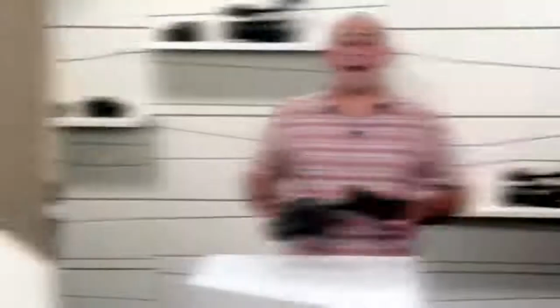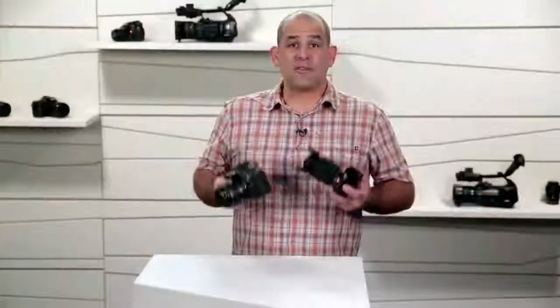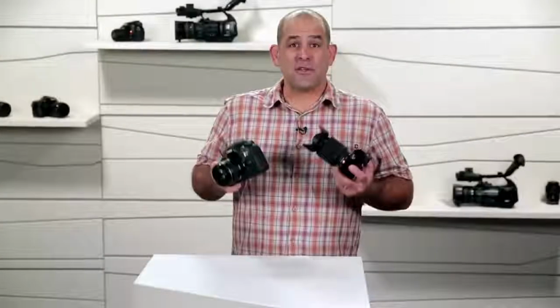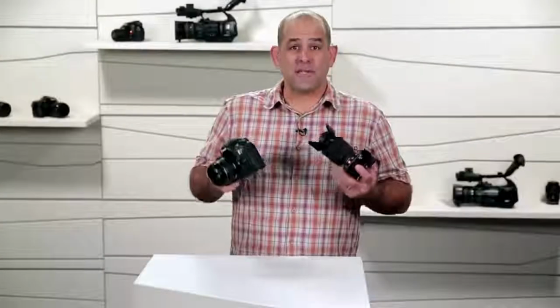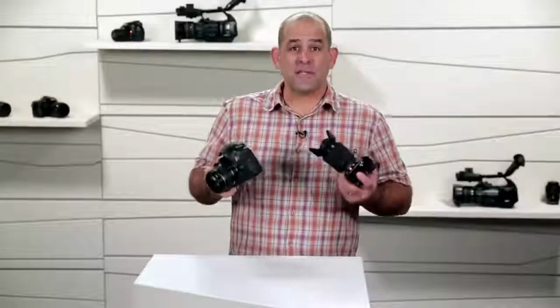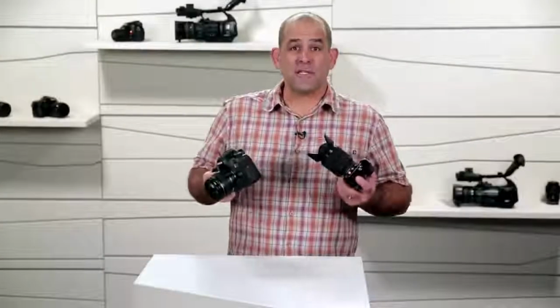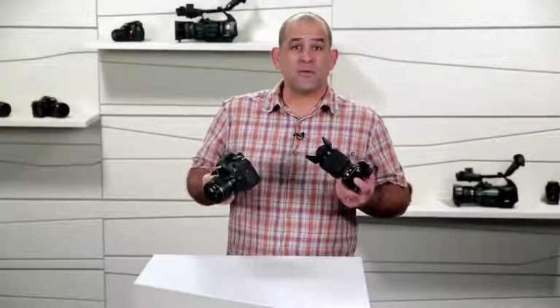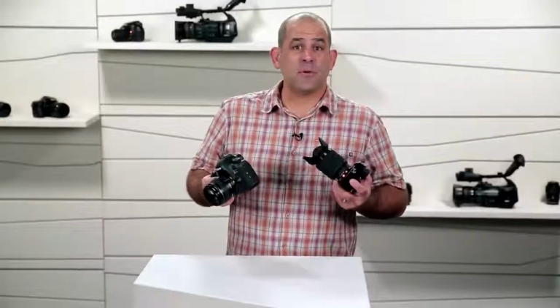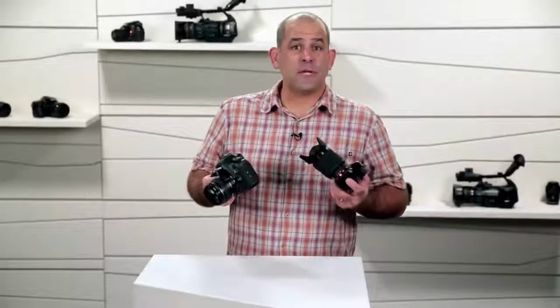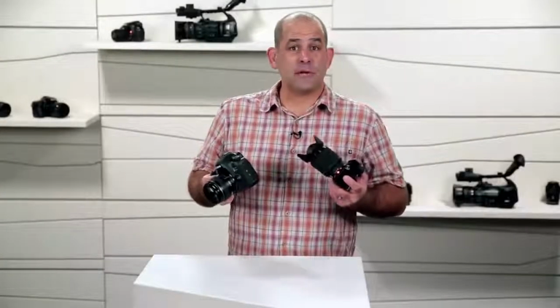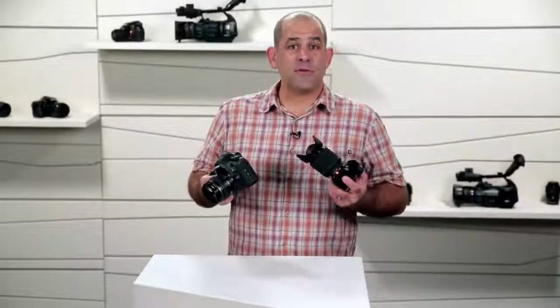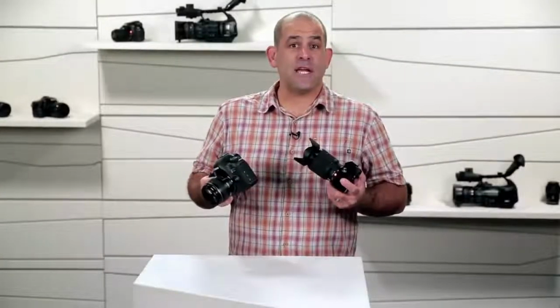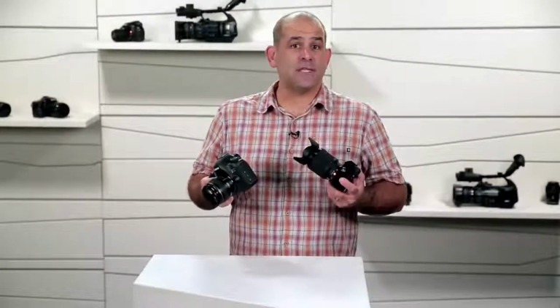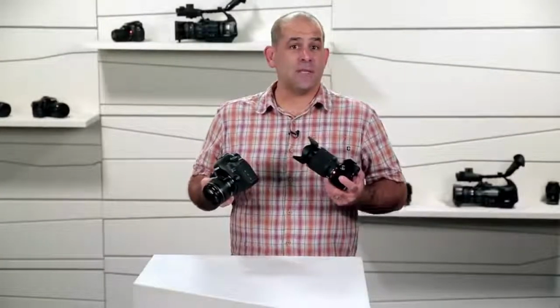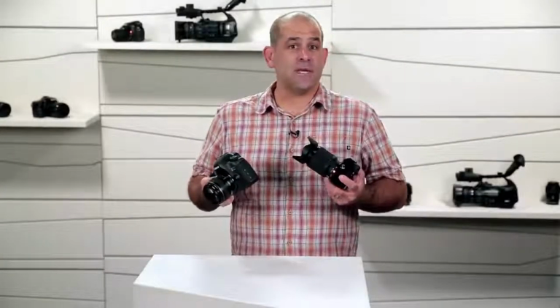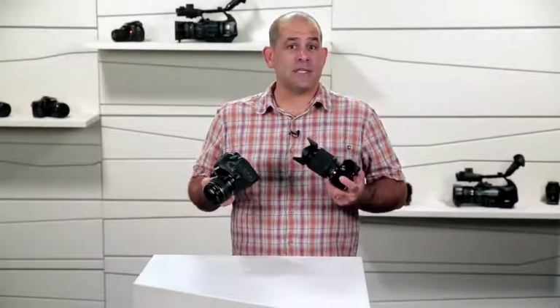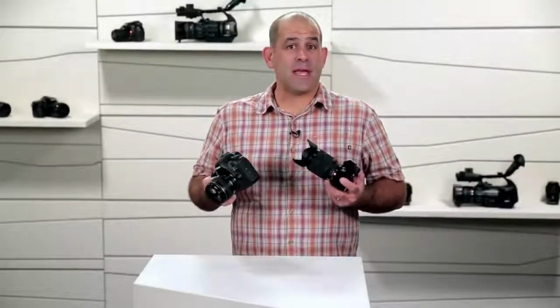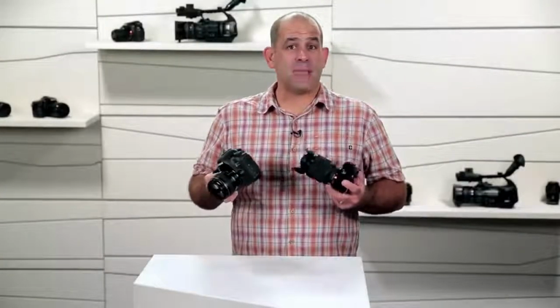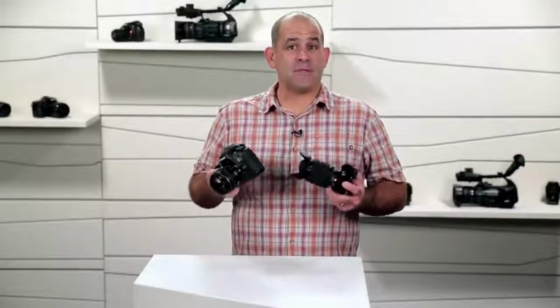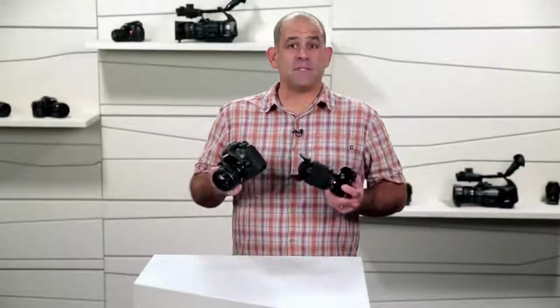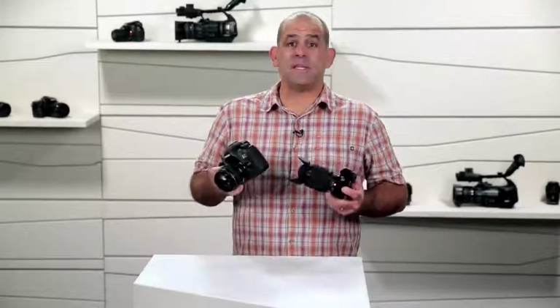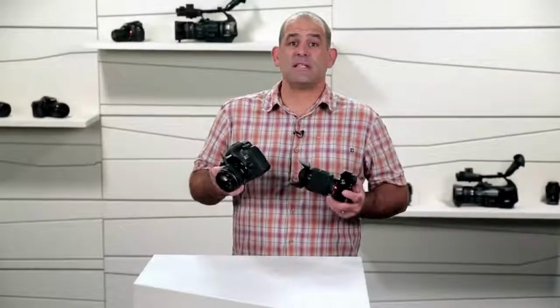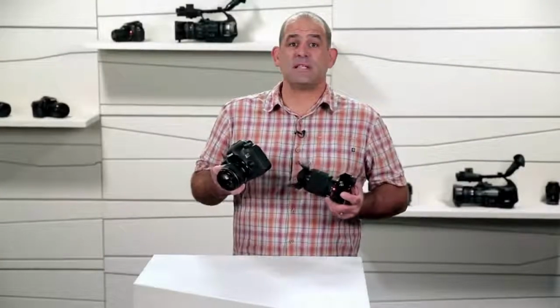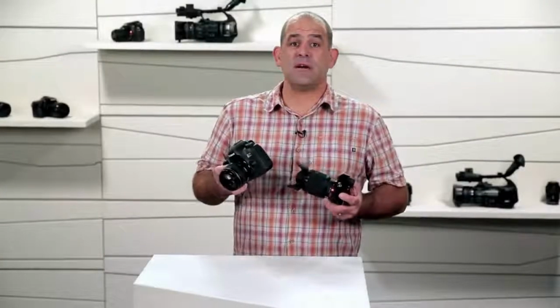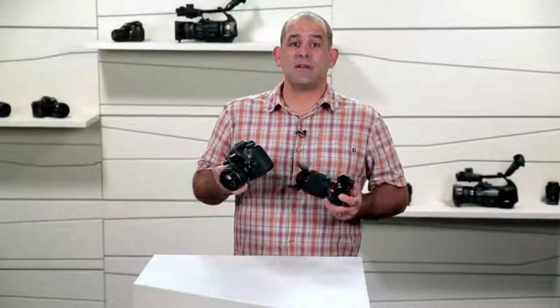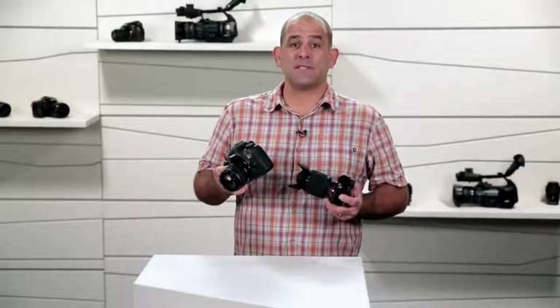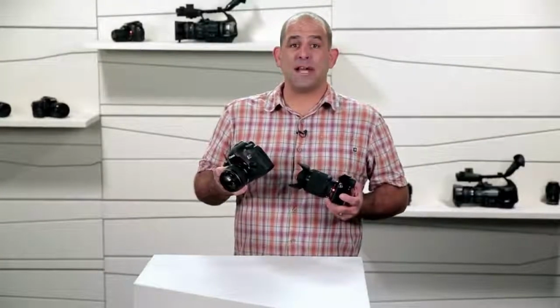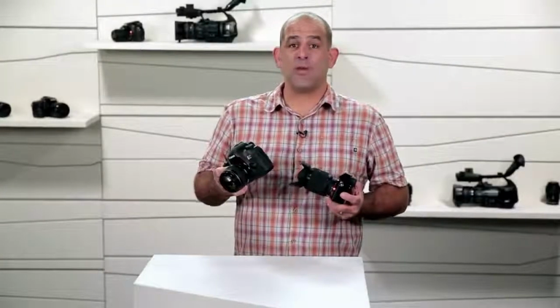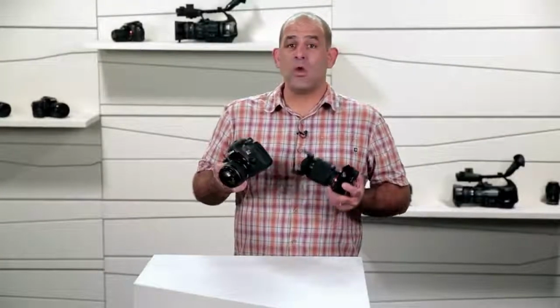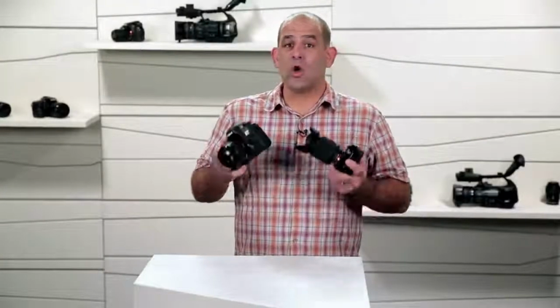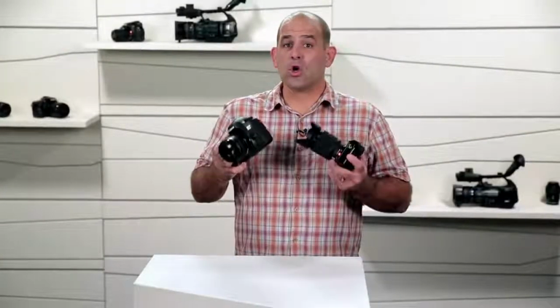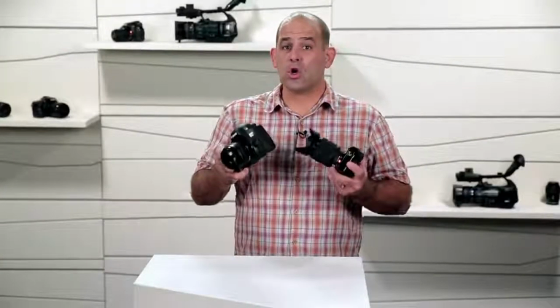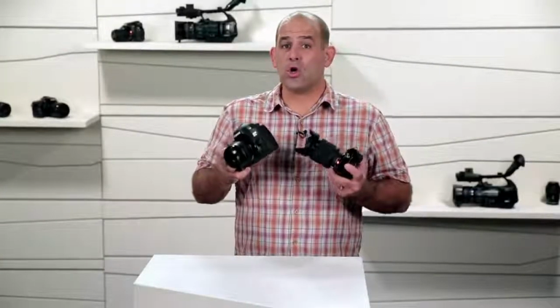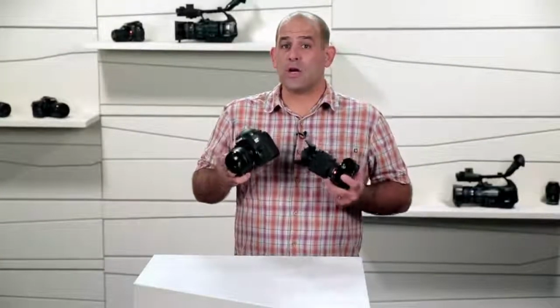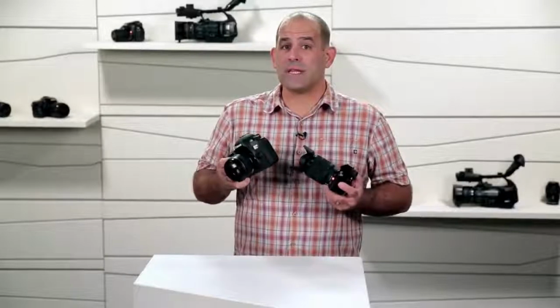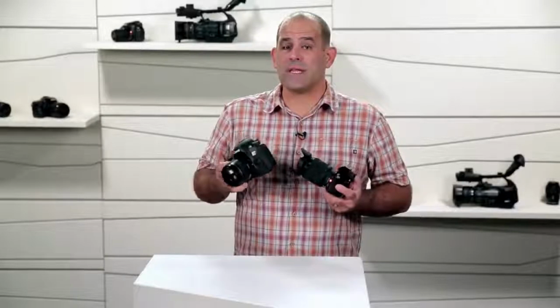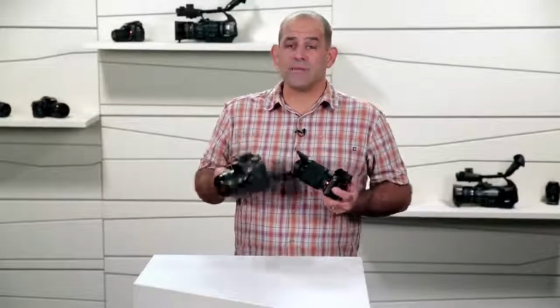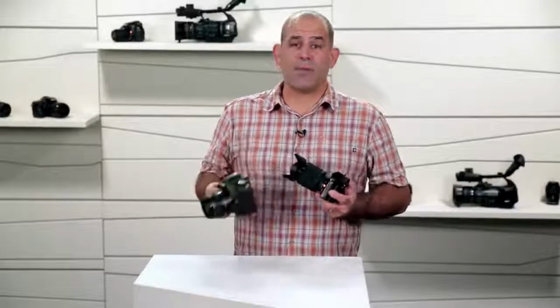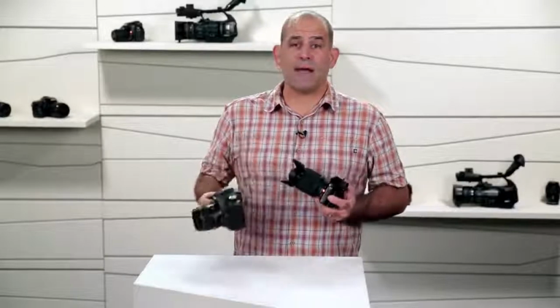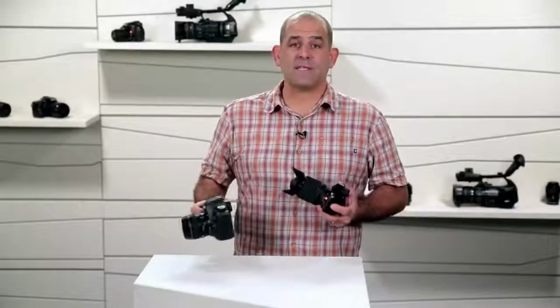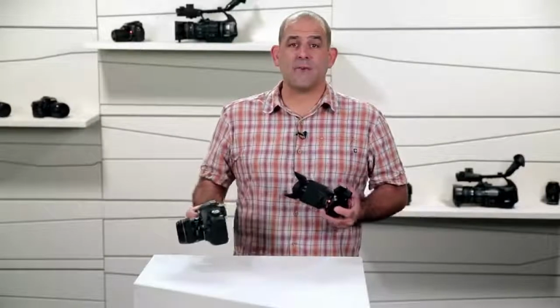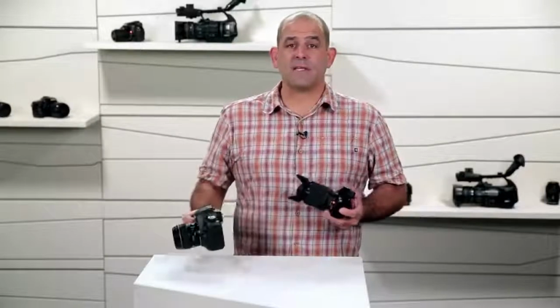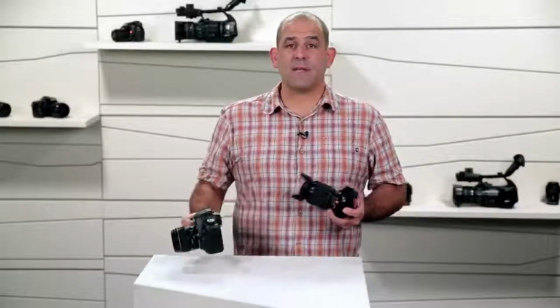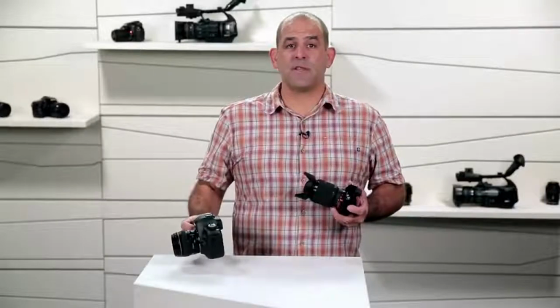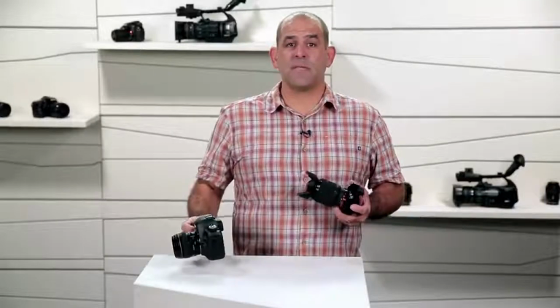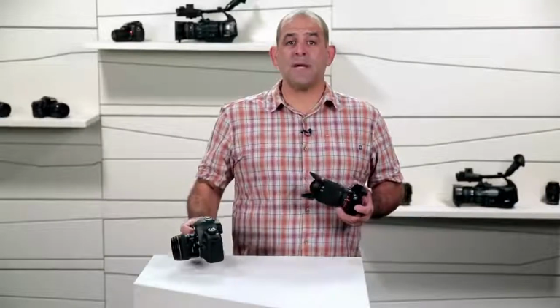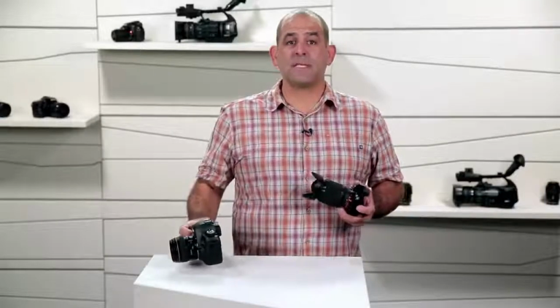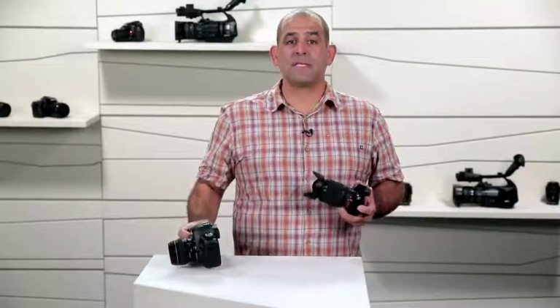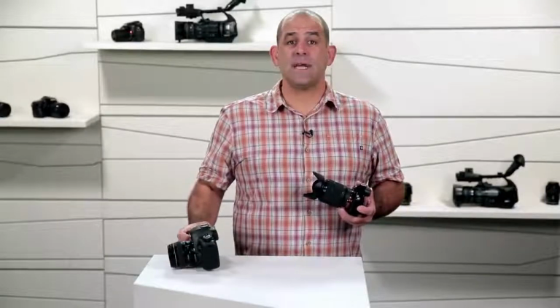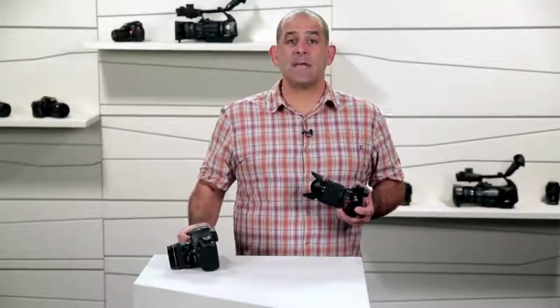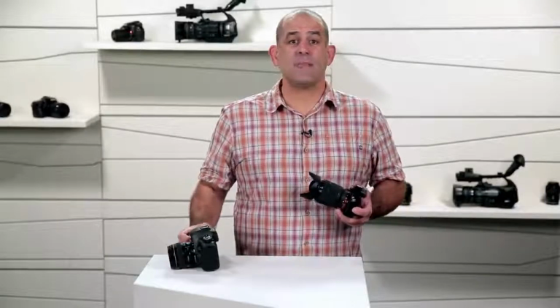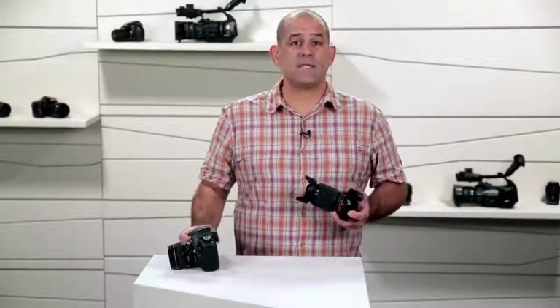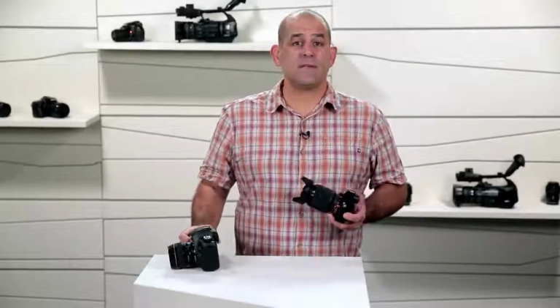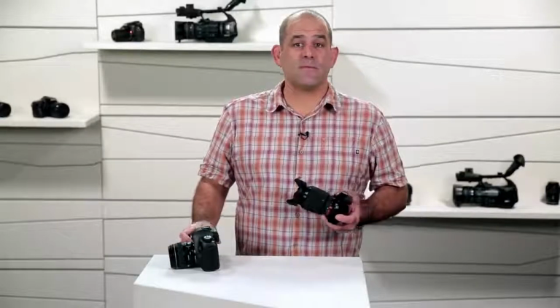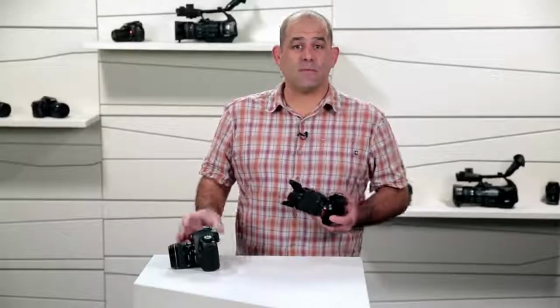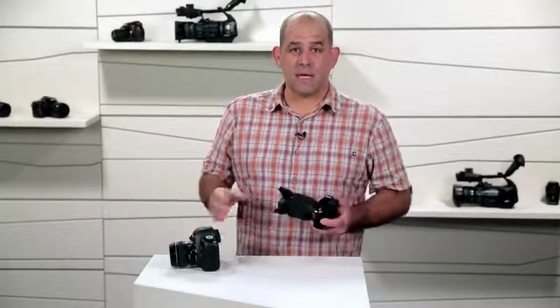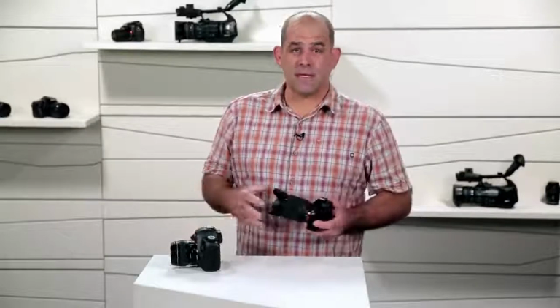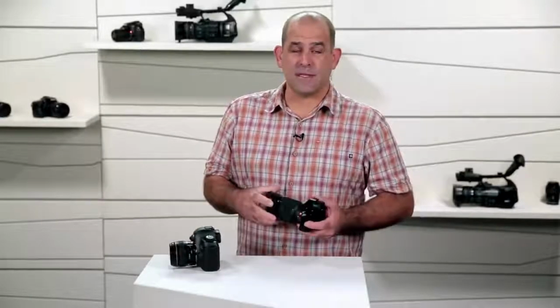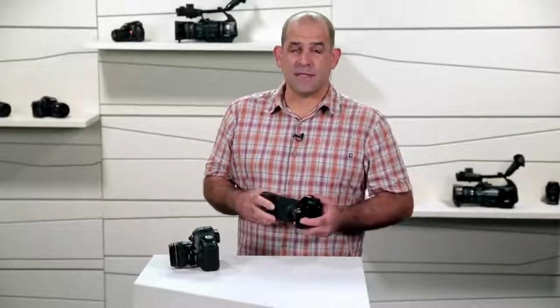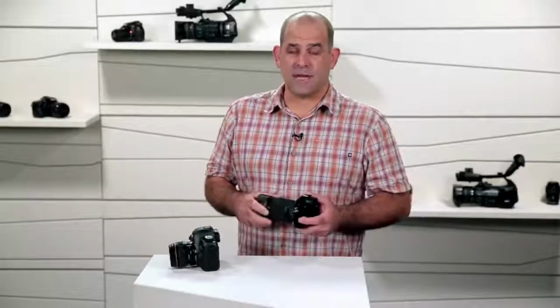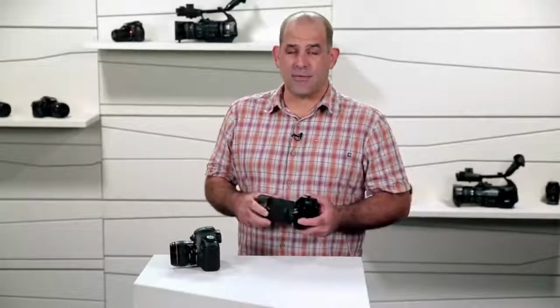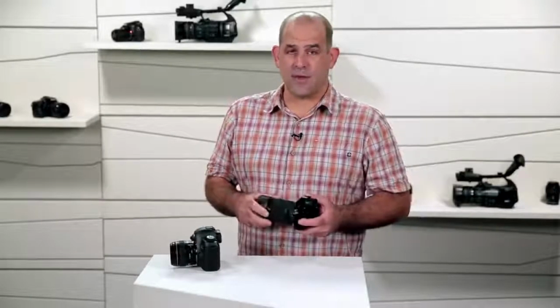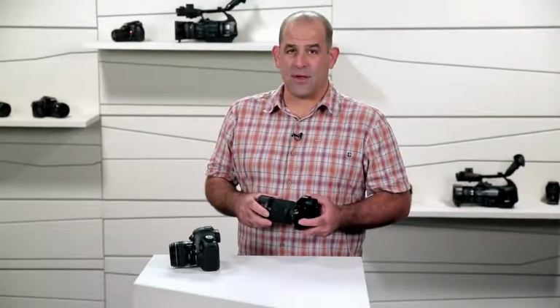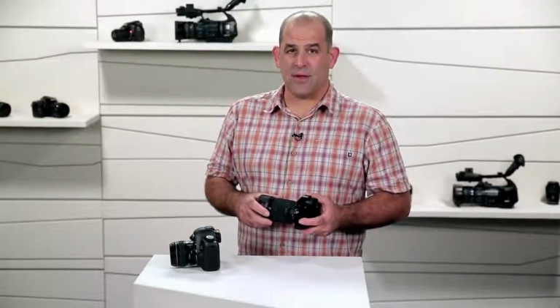Got the differences between interchangeable lens cameras and DSLRs down? Good. Let's blast away some of the myths and misinformation that's out there.